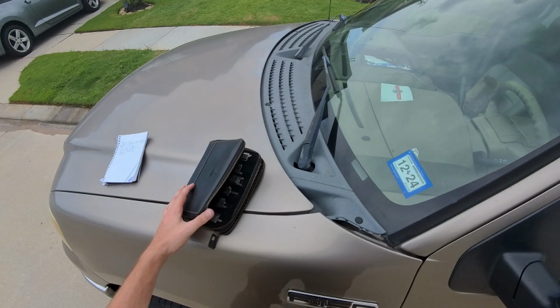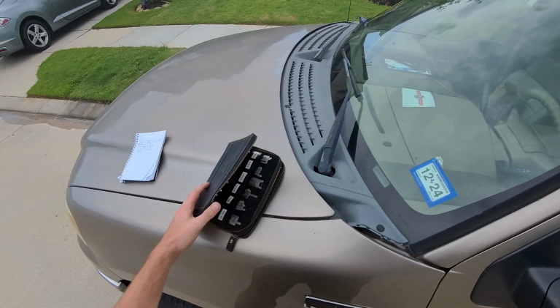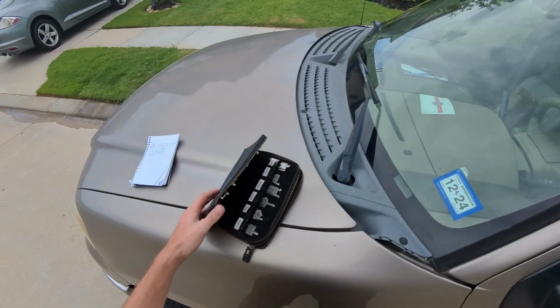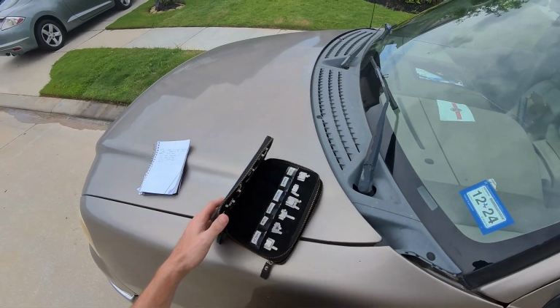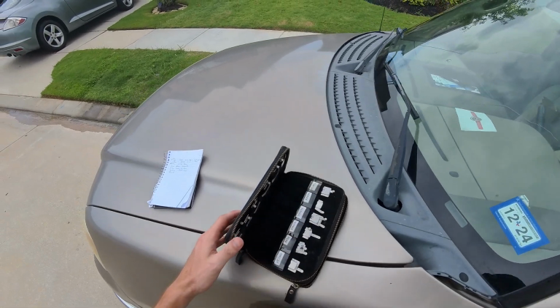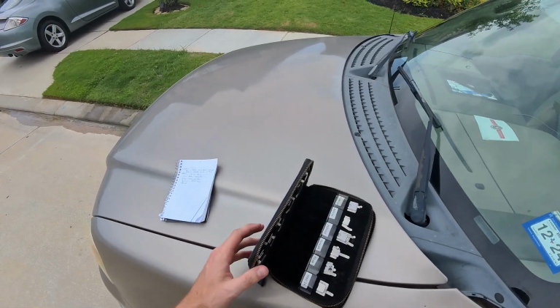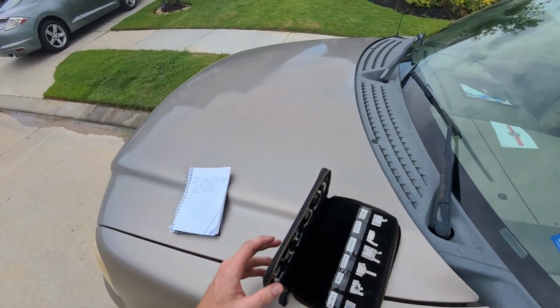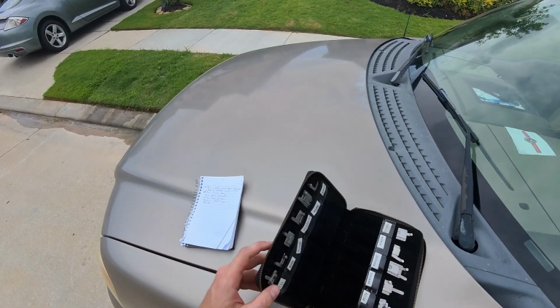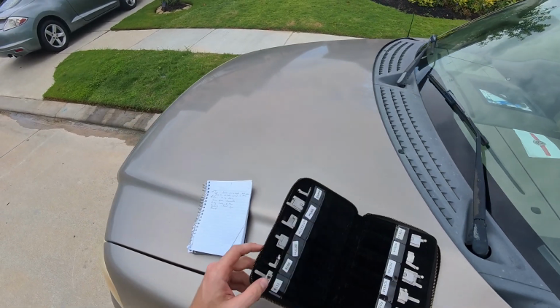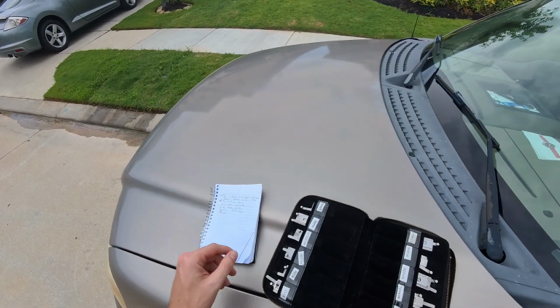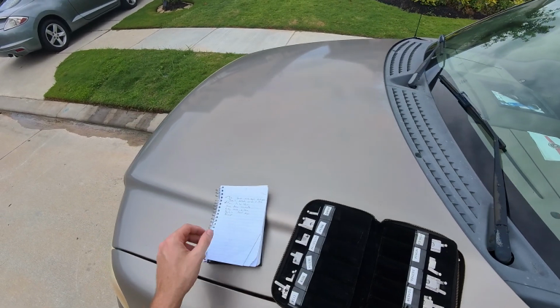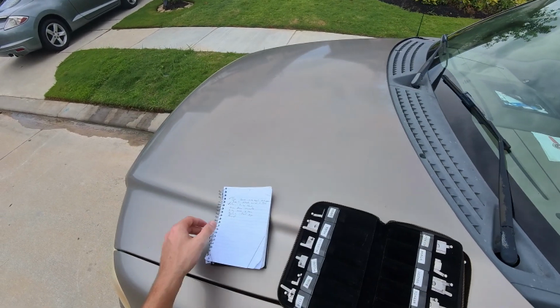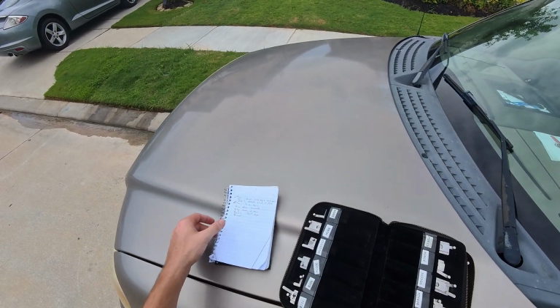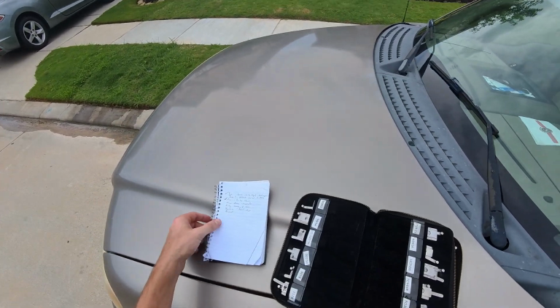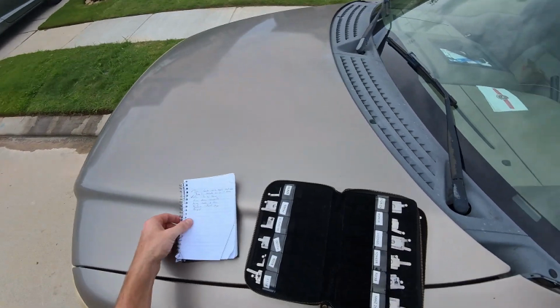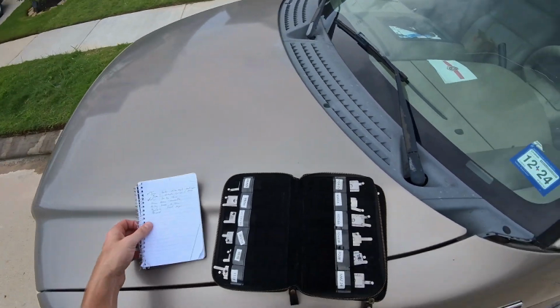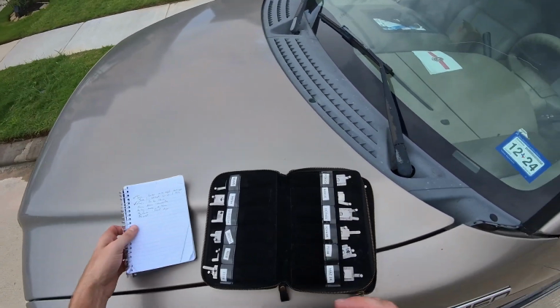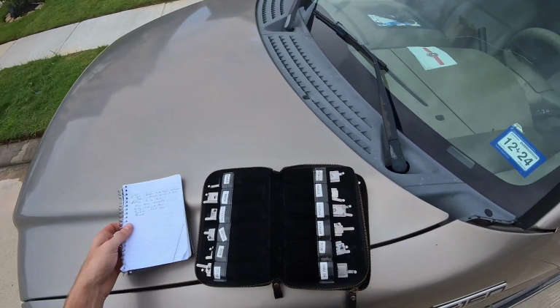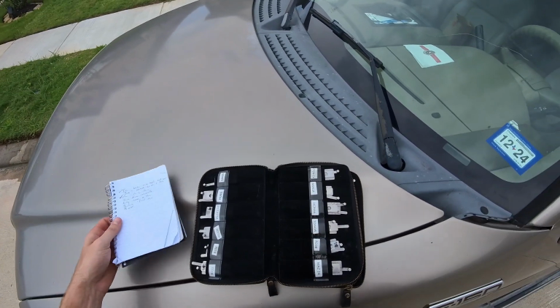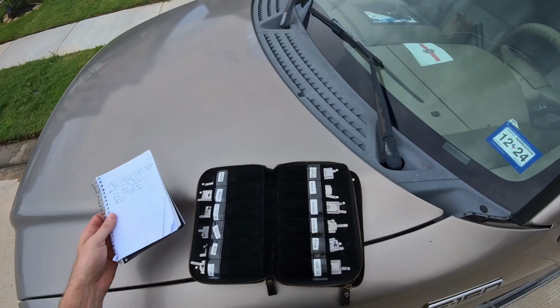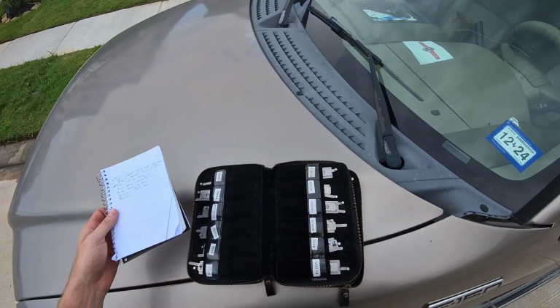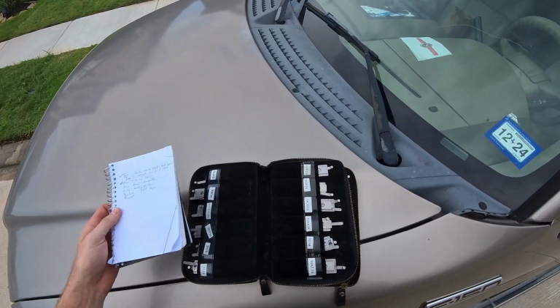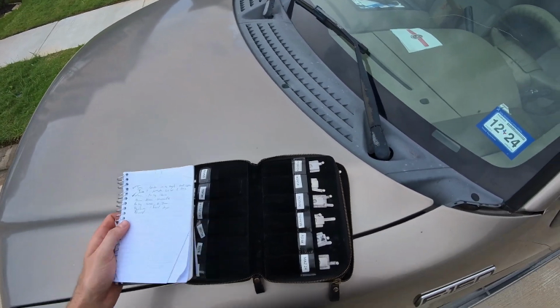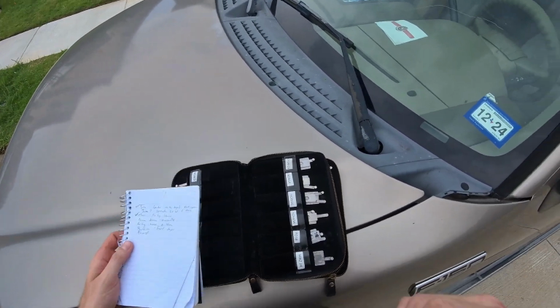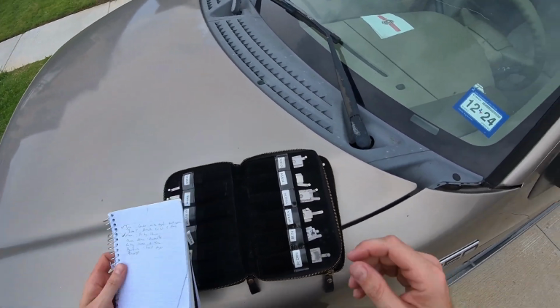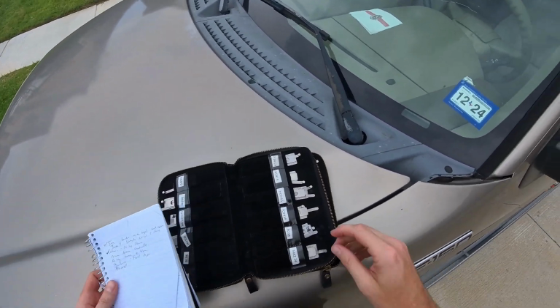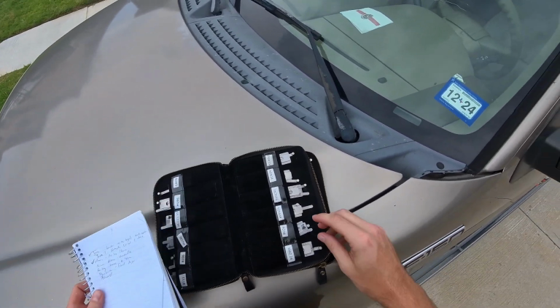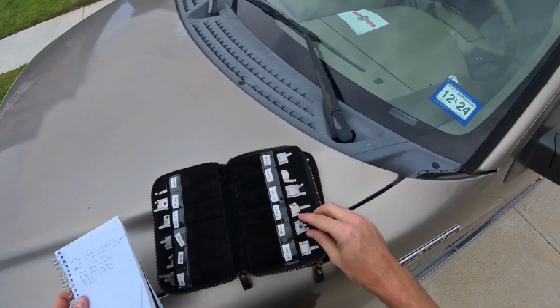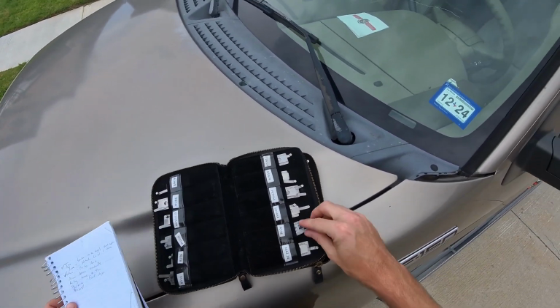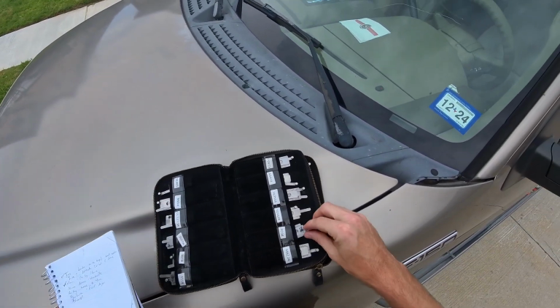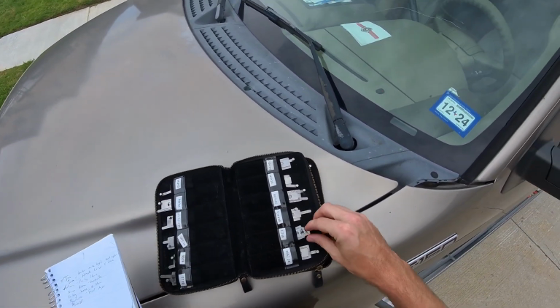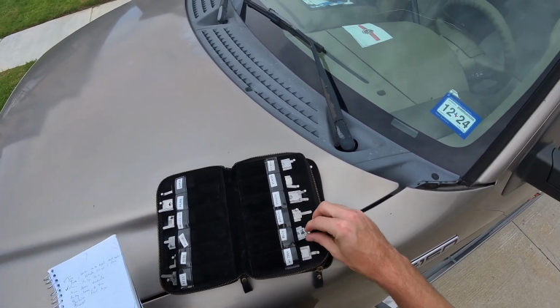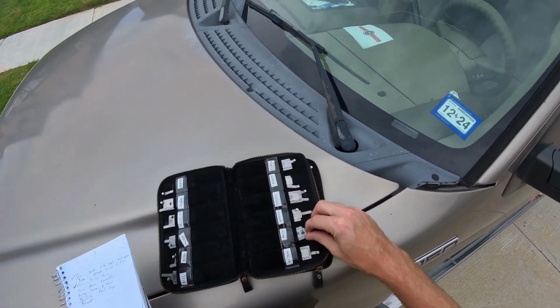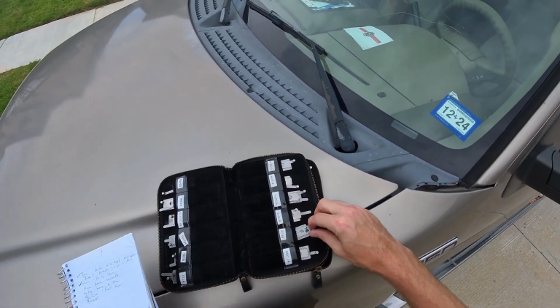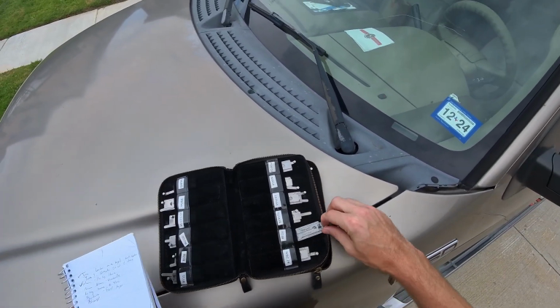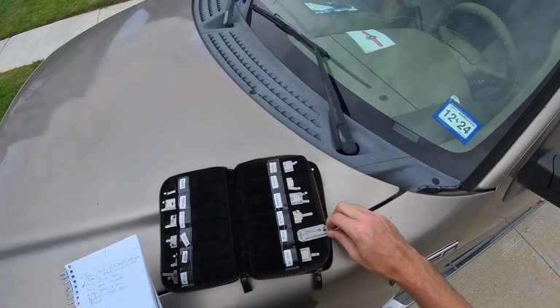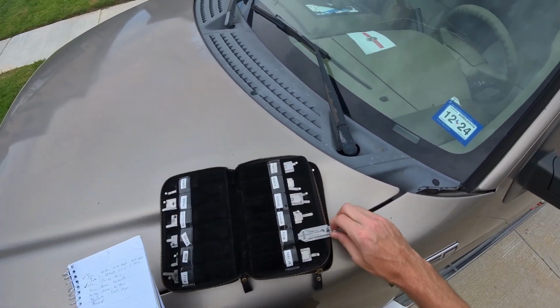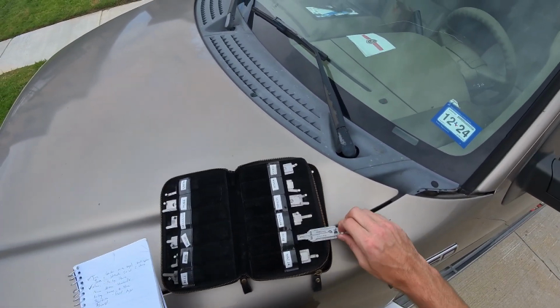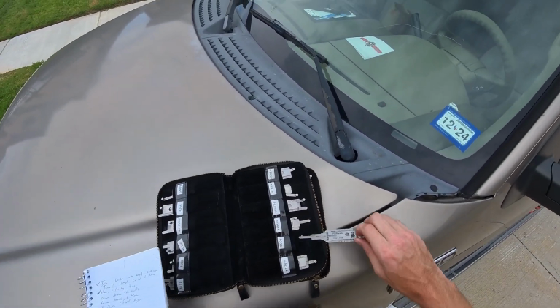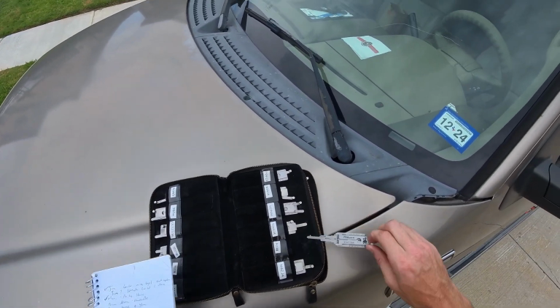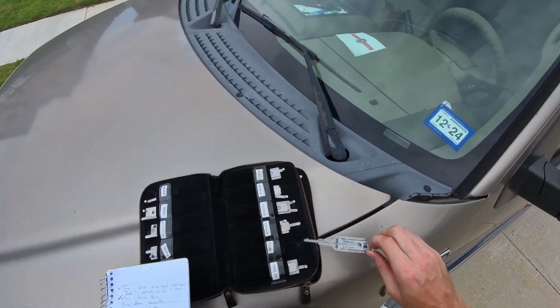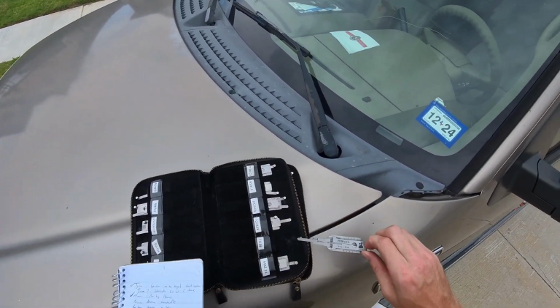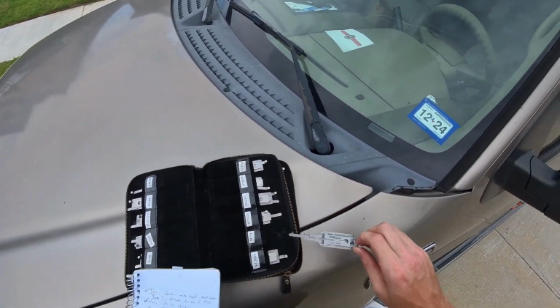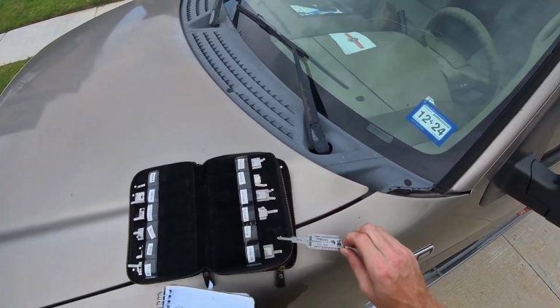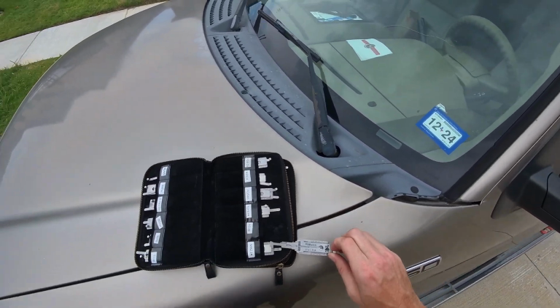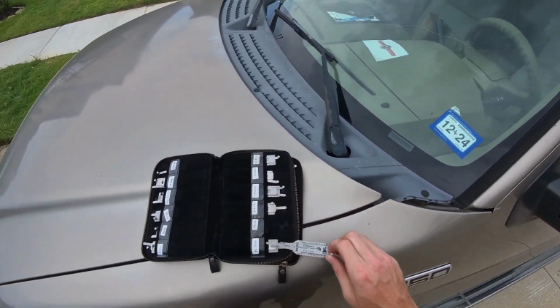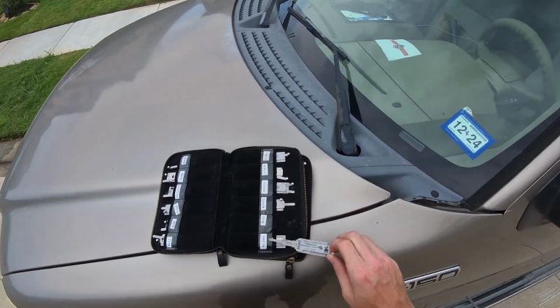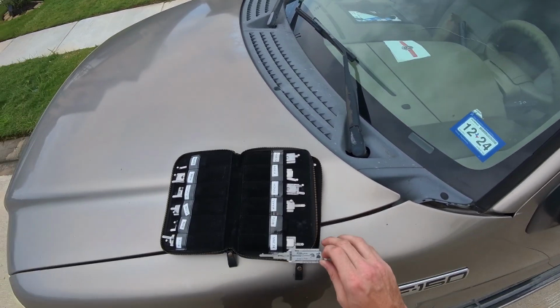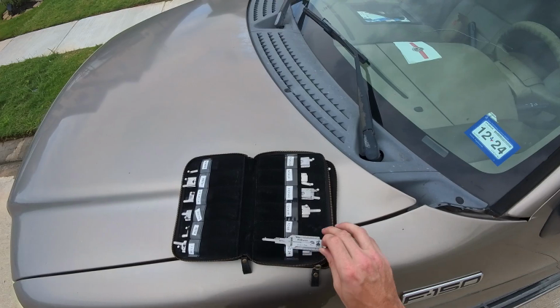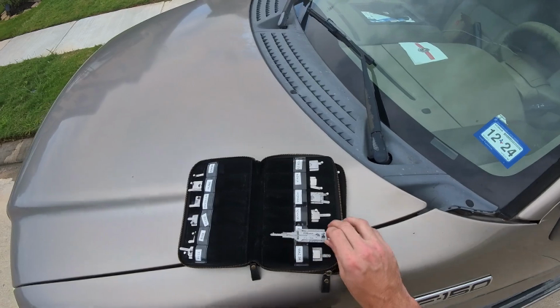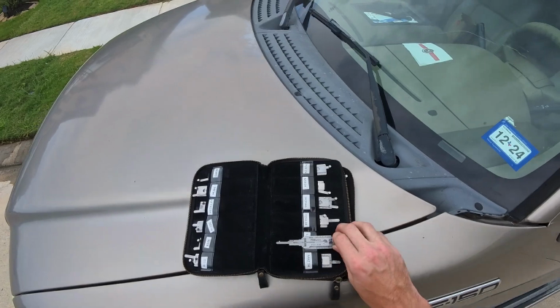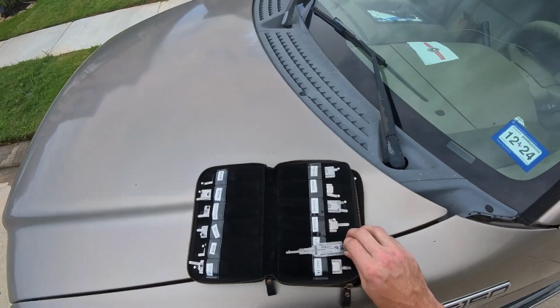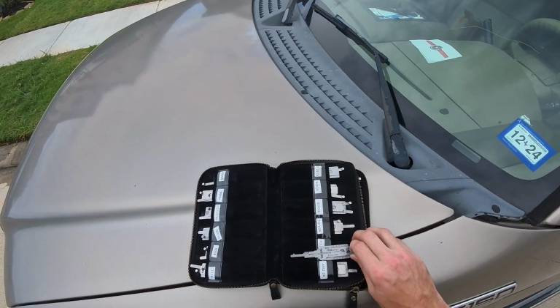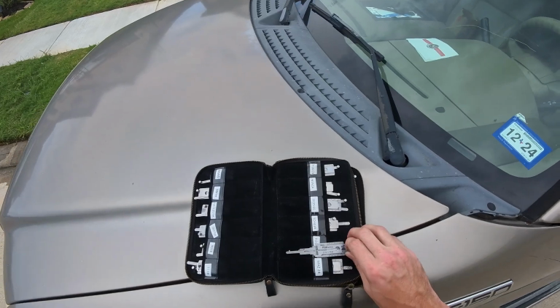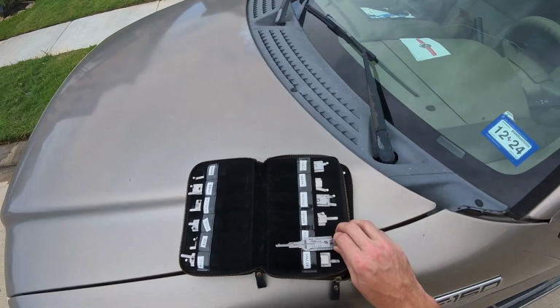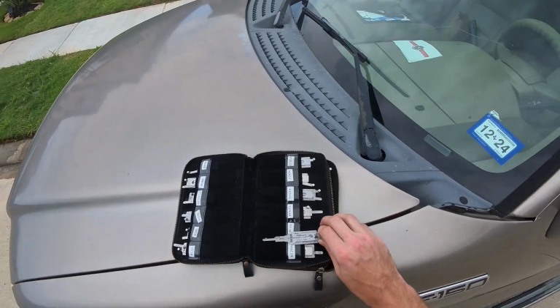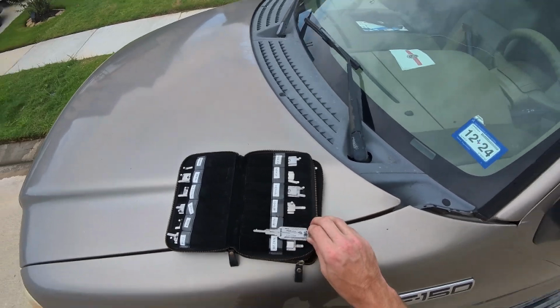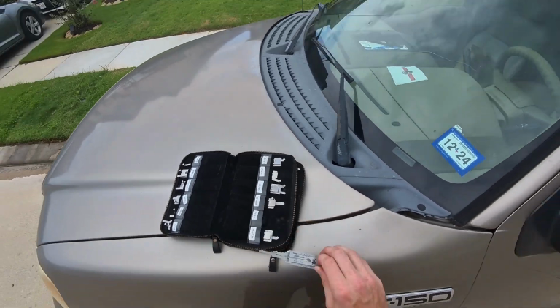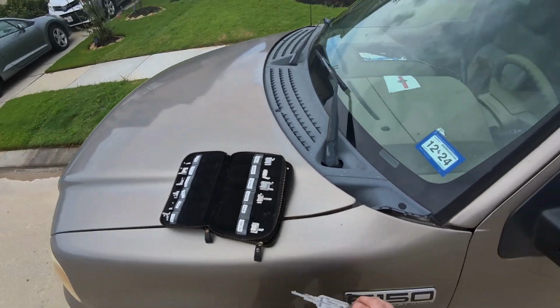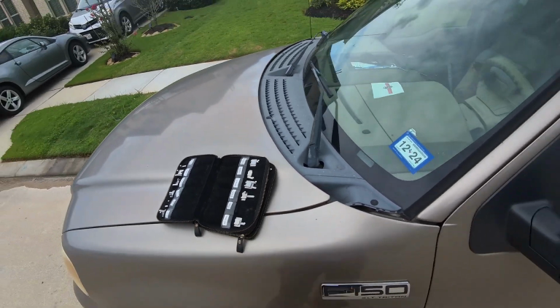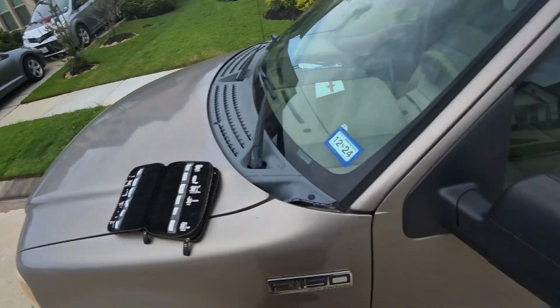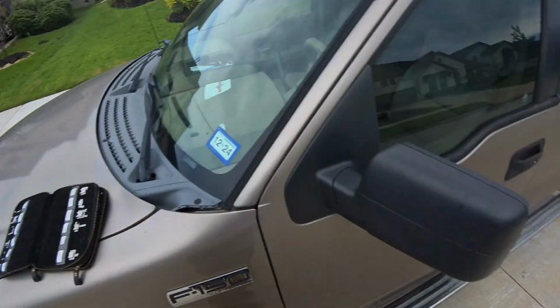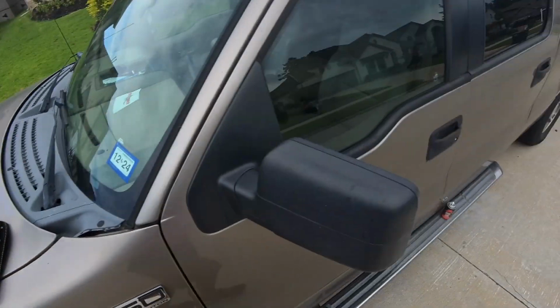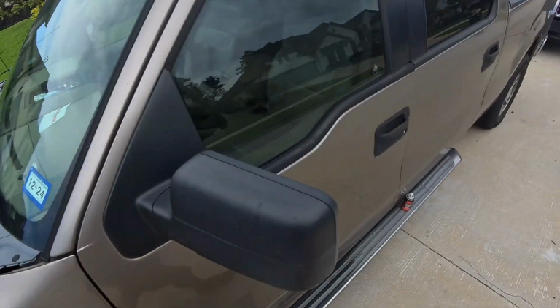Today we're making keys to a 2014 F-150. It's gonna be your F-038 Lashy tool.